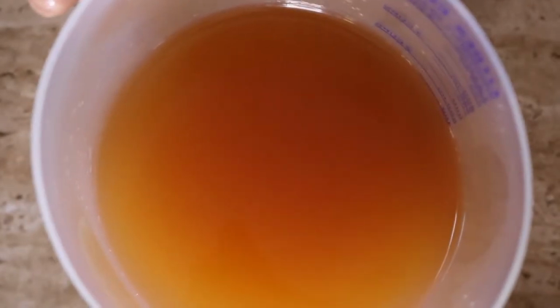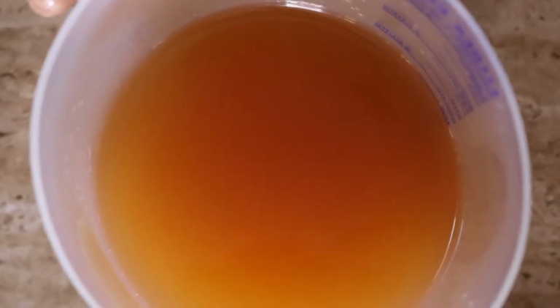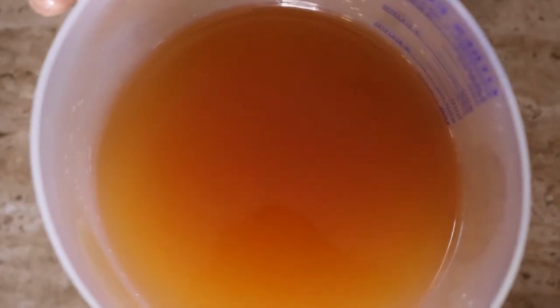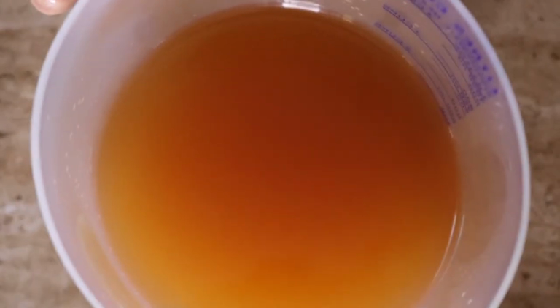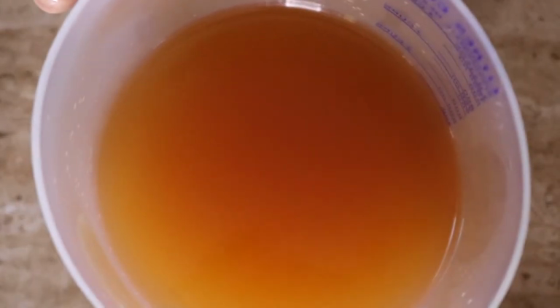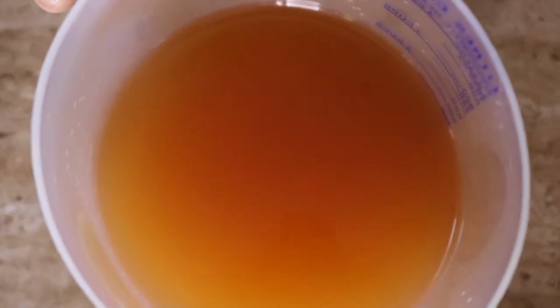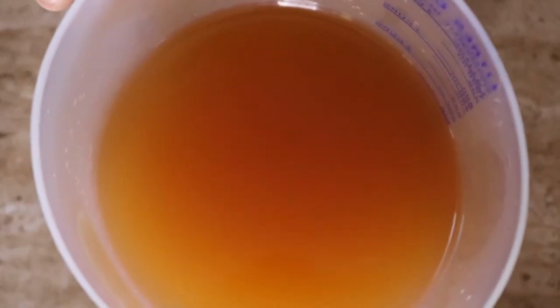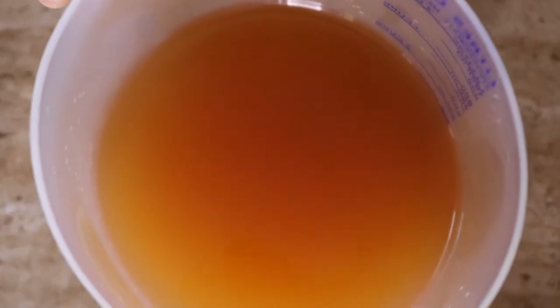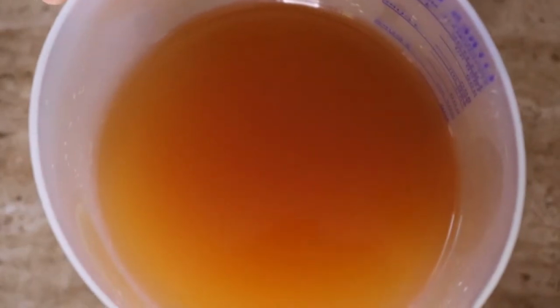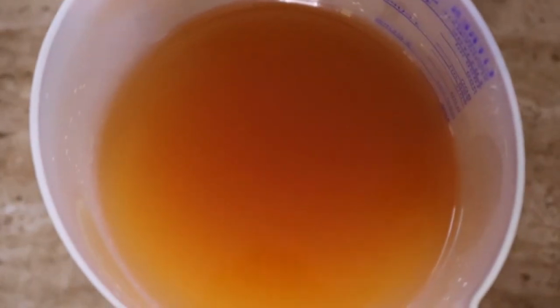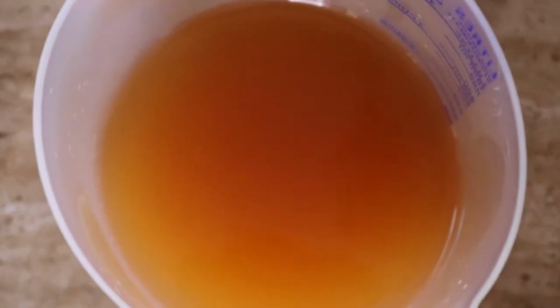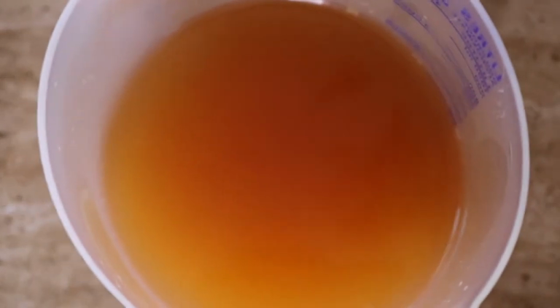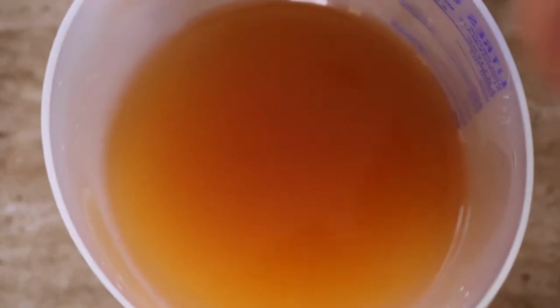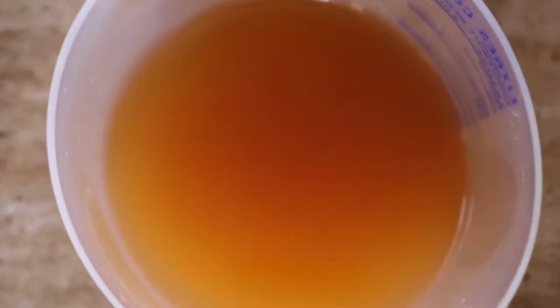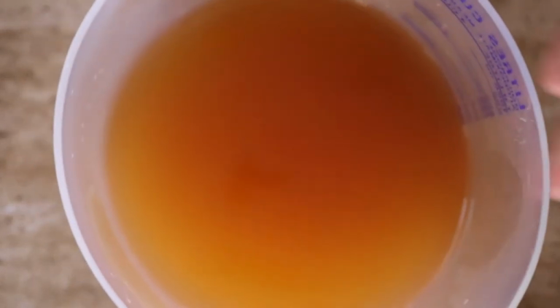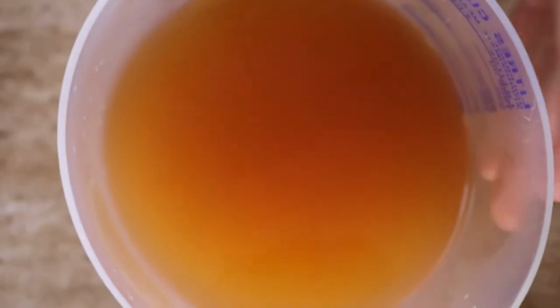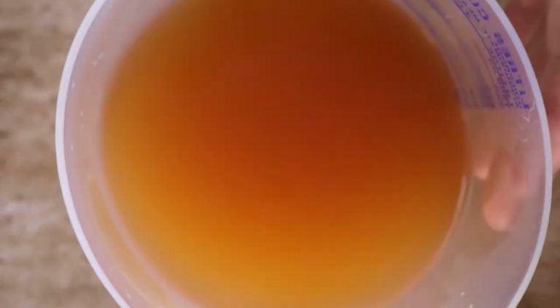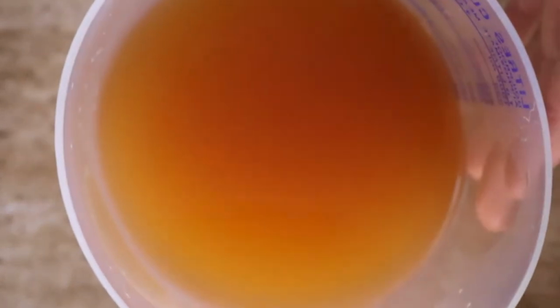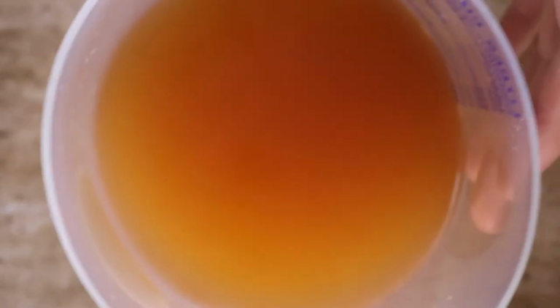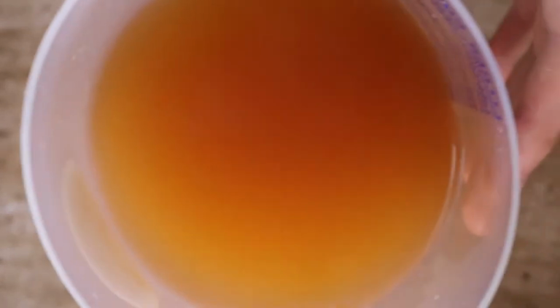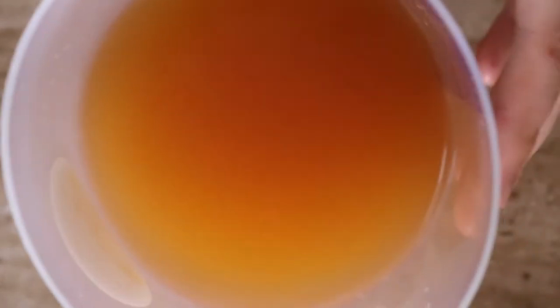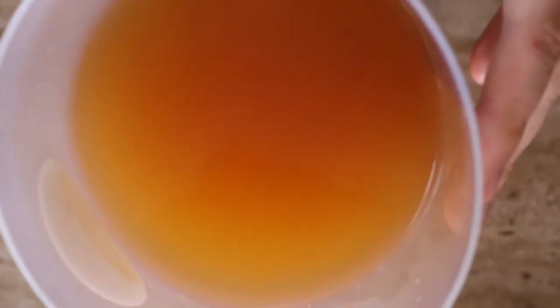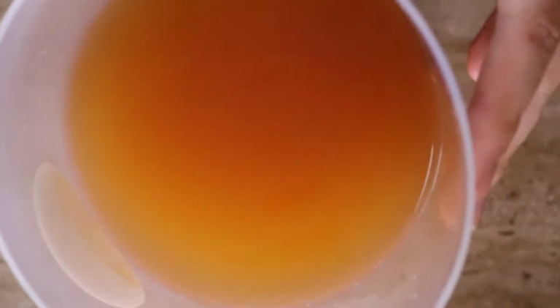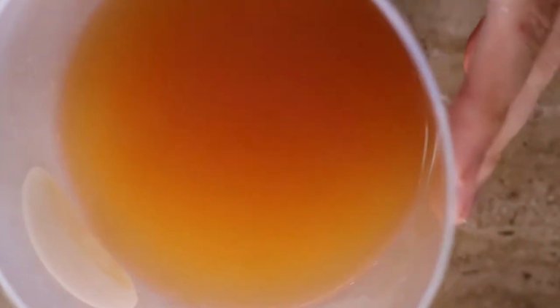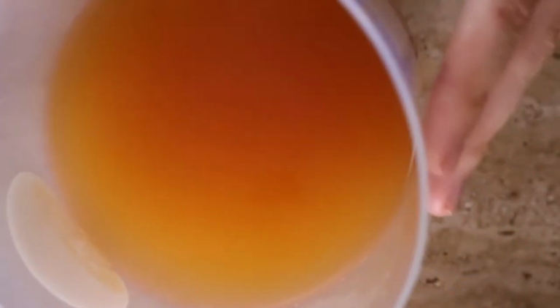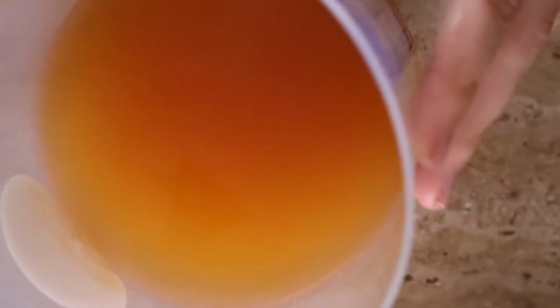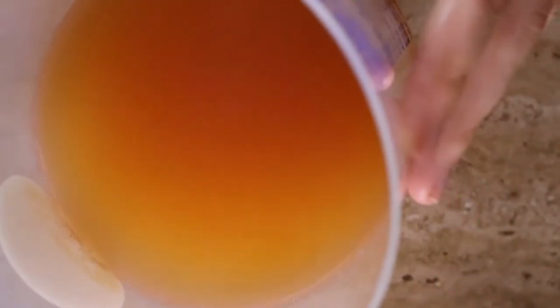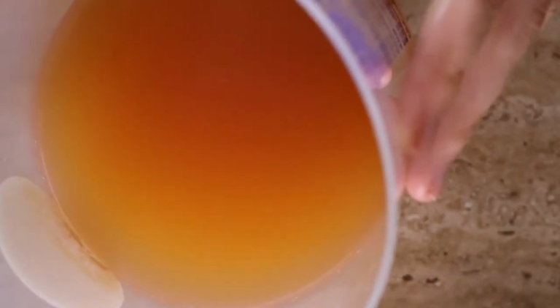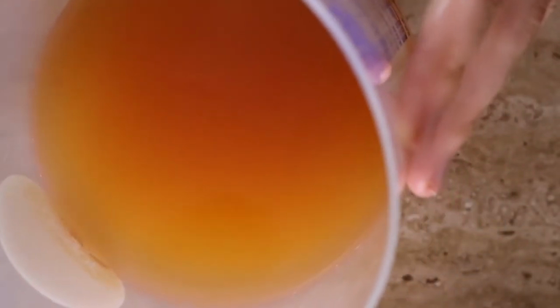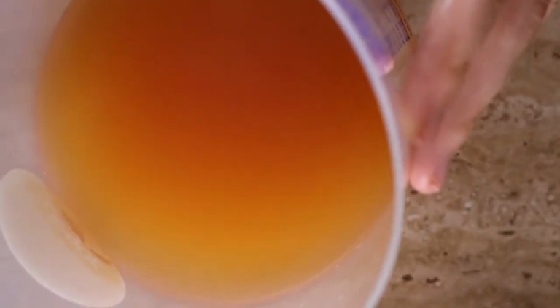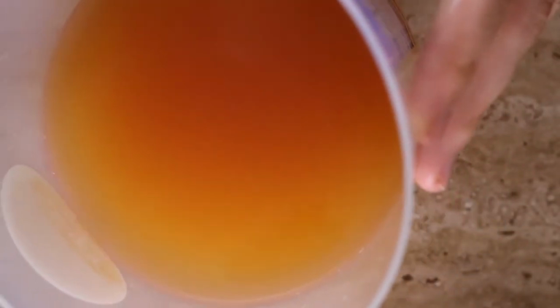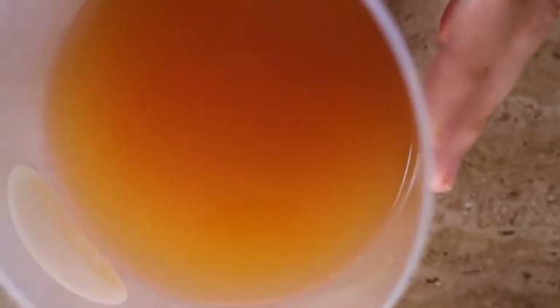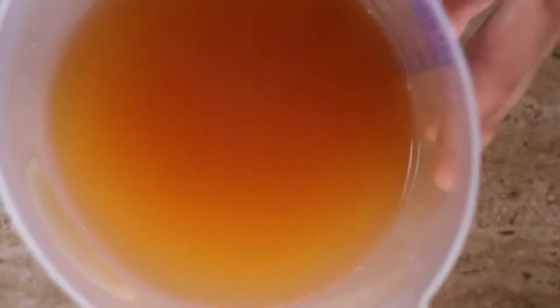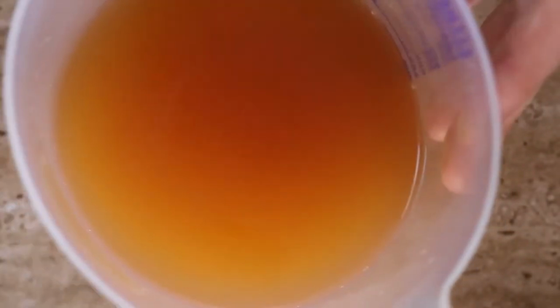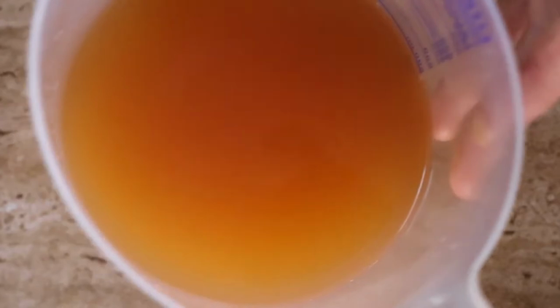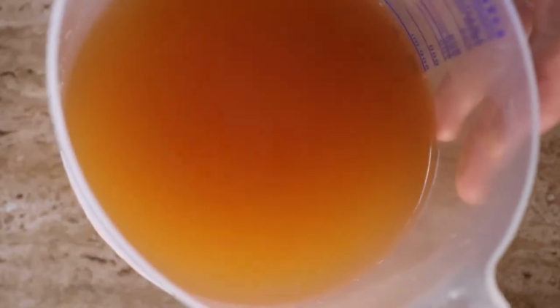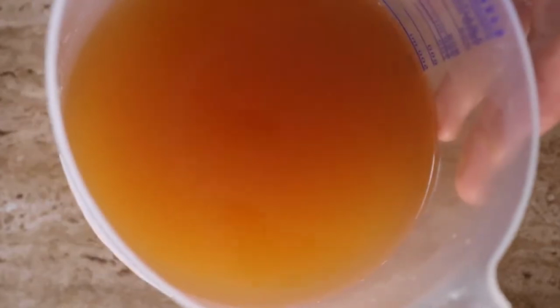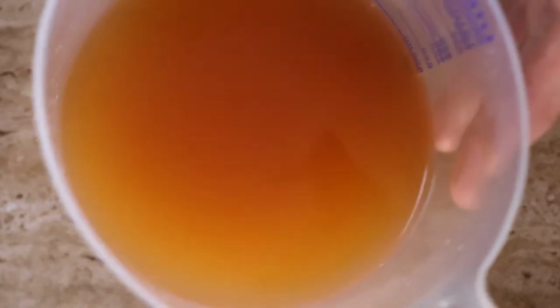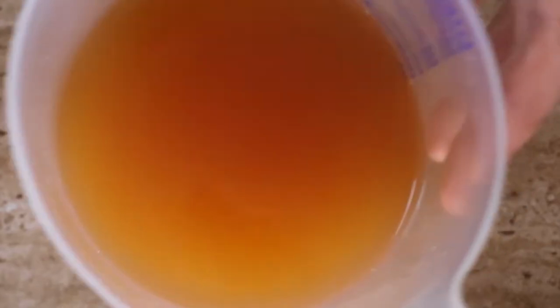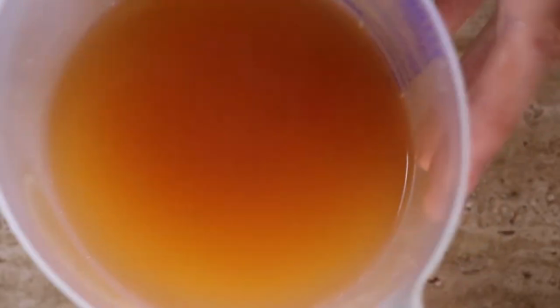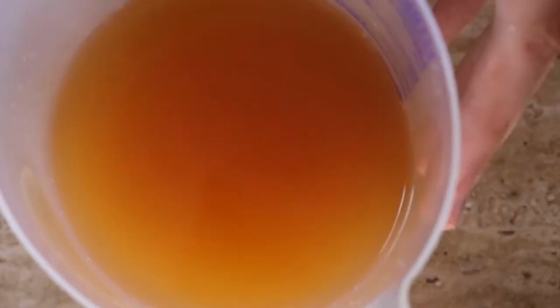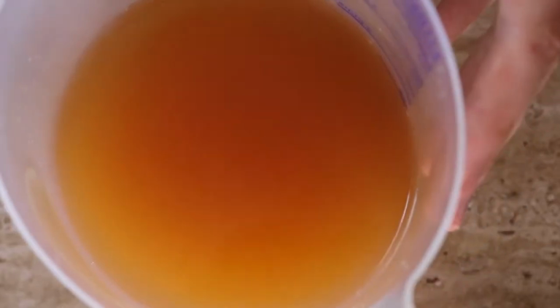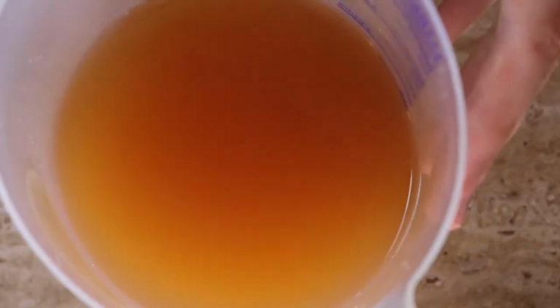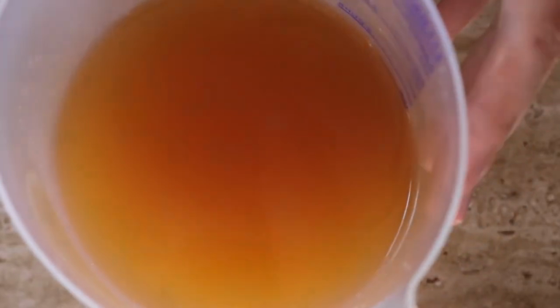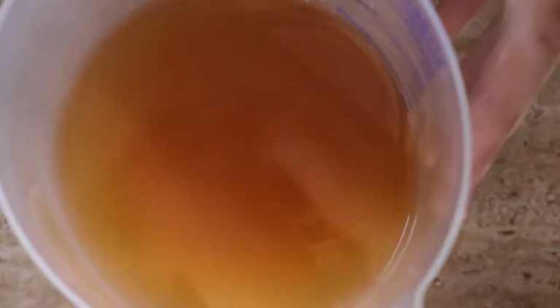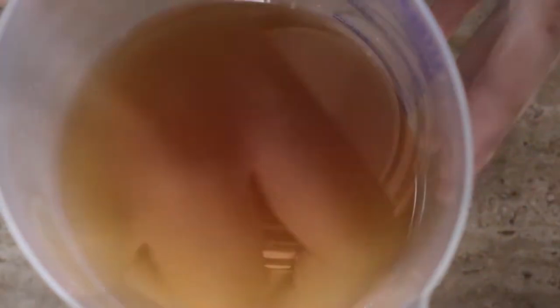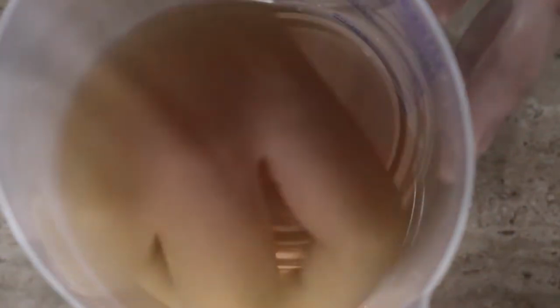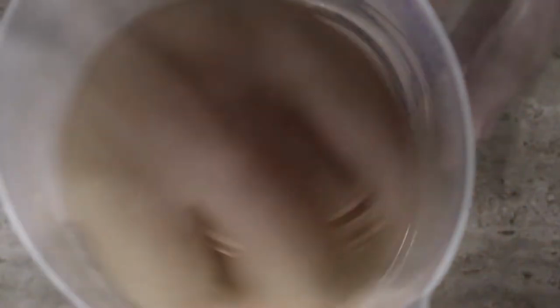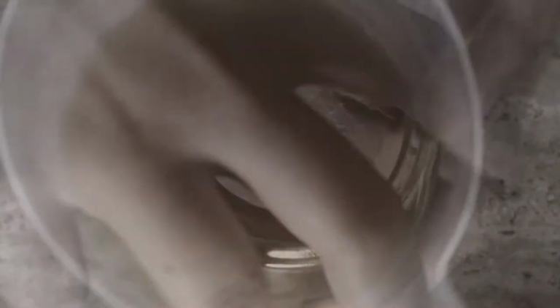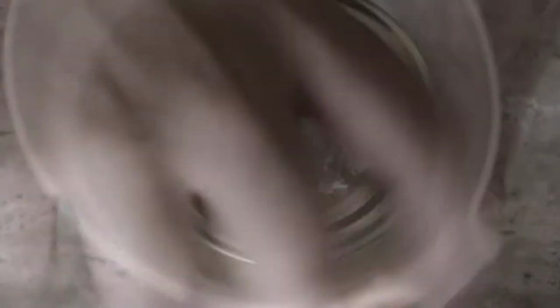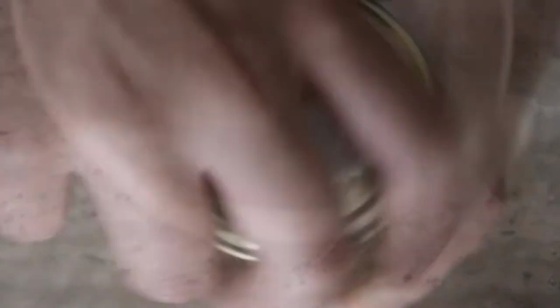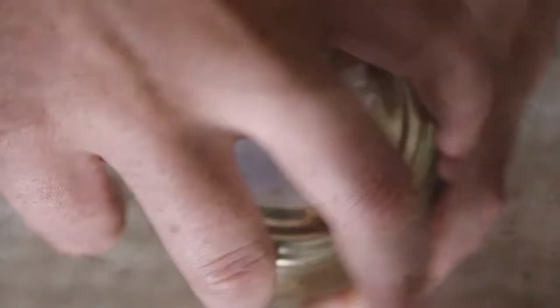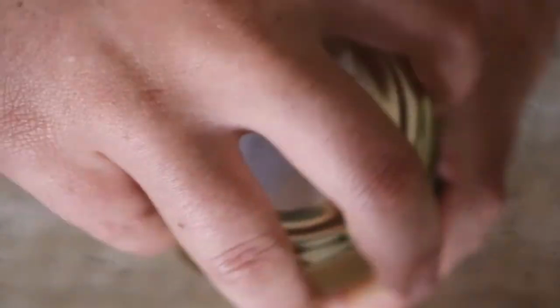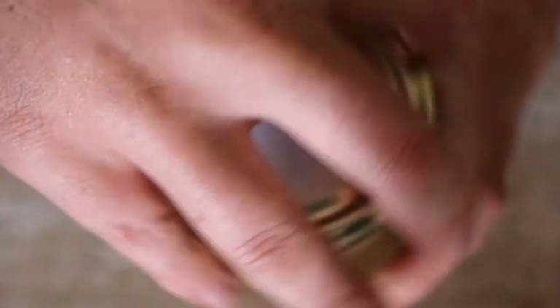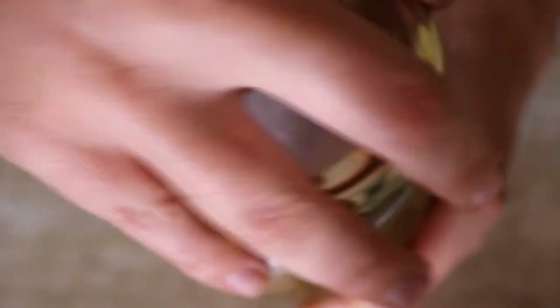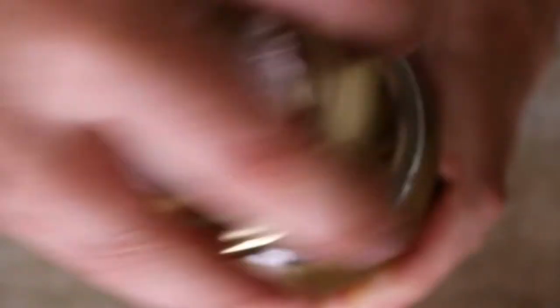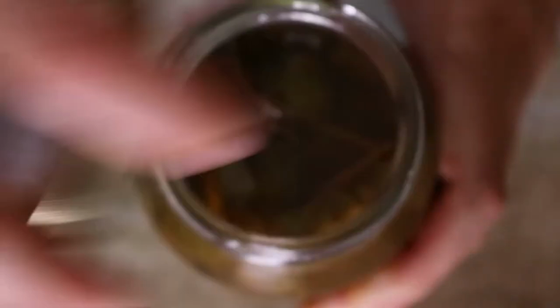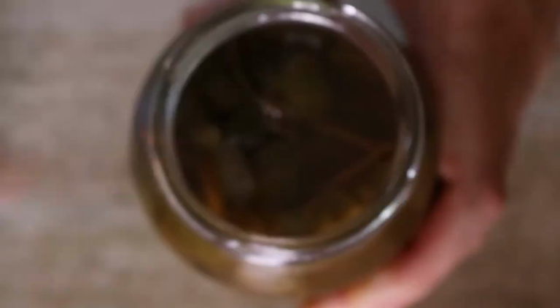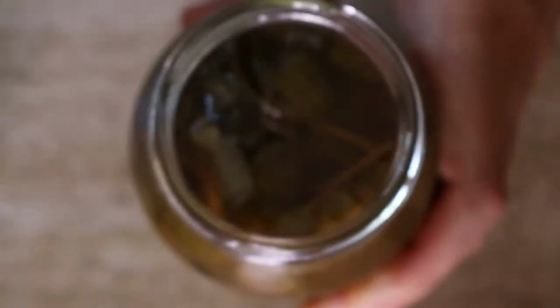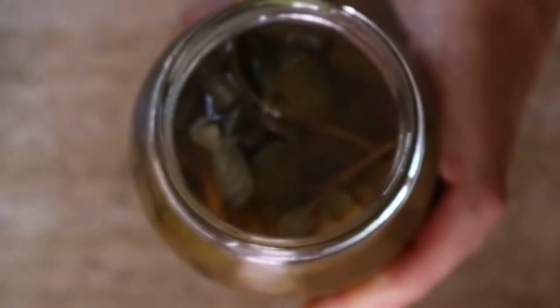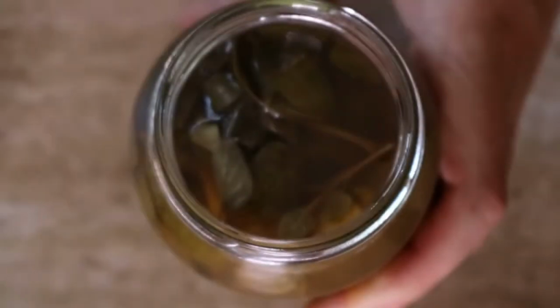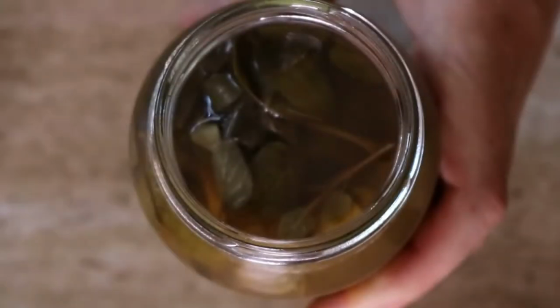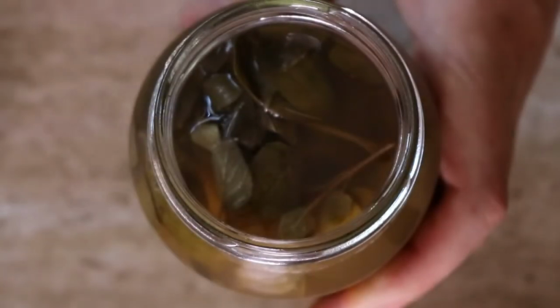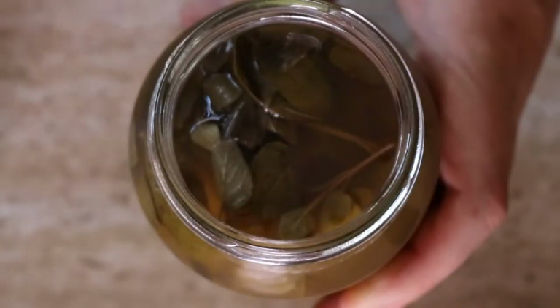This recipe is also really cheap to make, and you'll probably already have all the ingredients in your kitchen at home, which just makes it even easier.